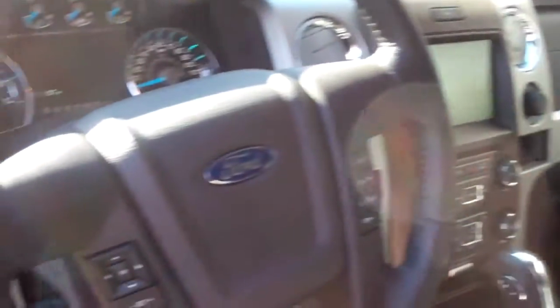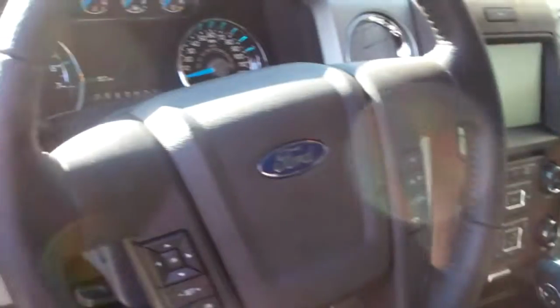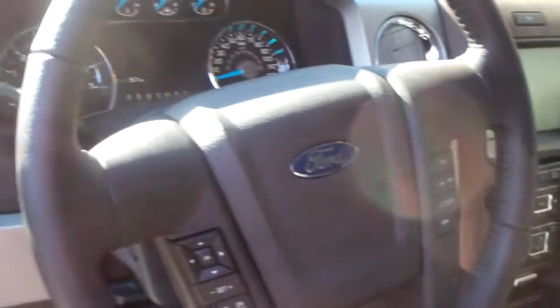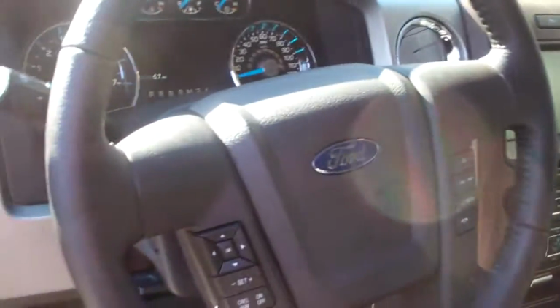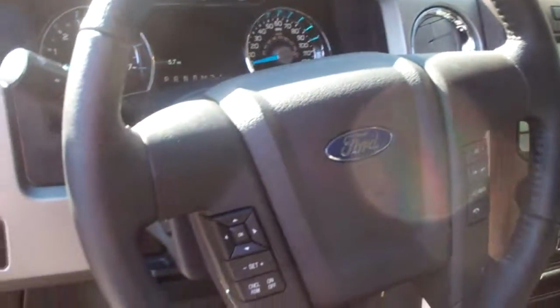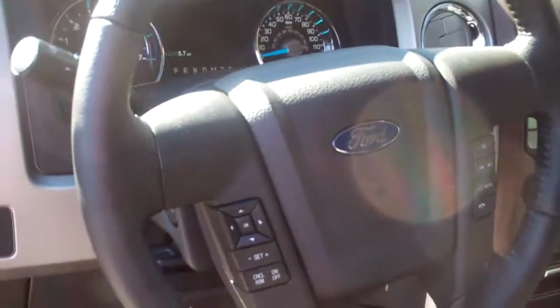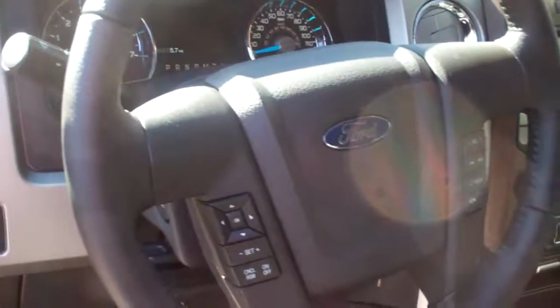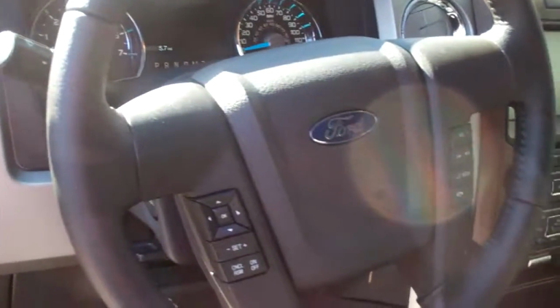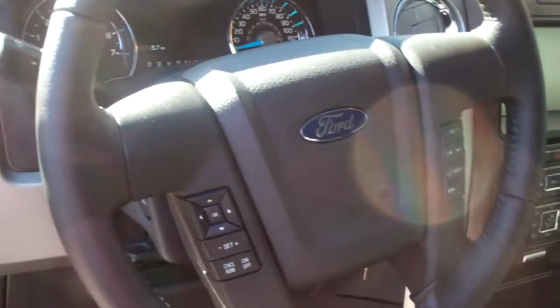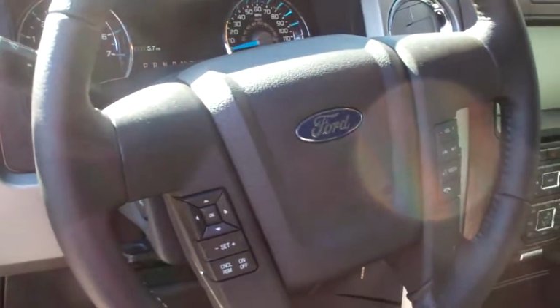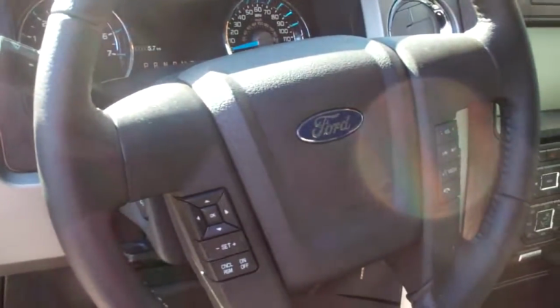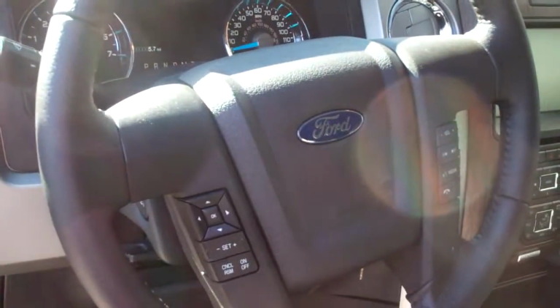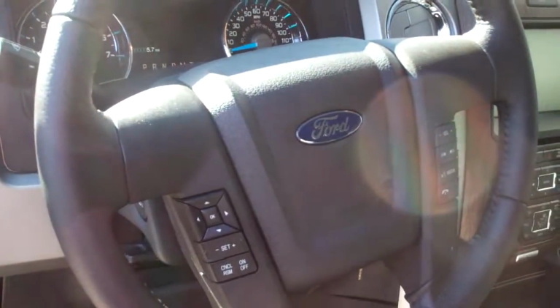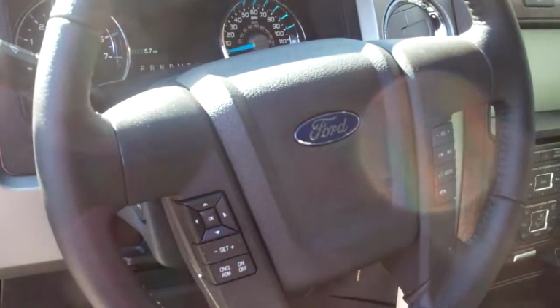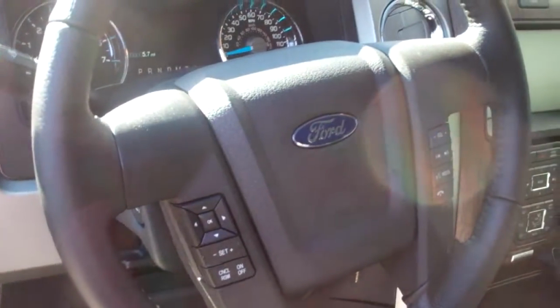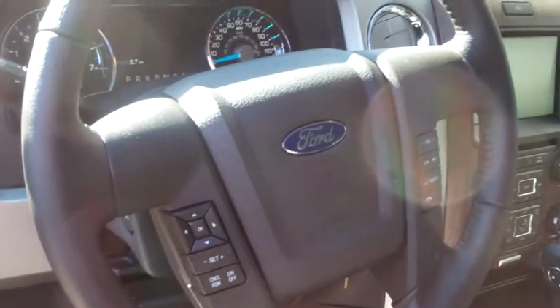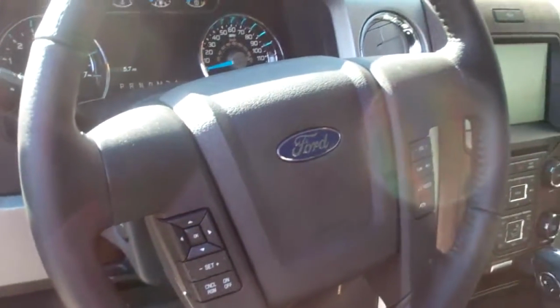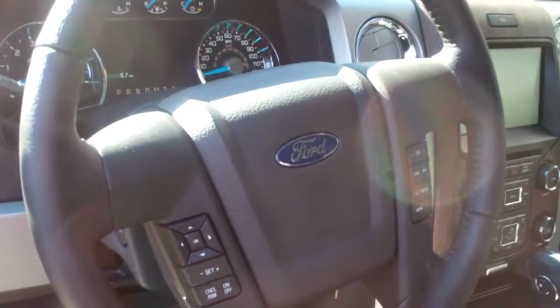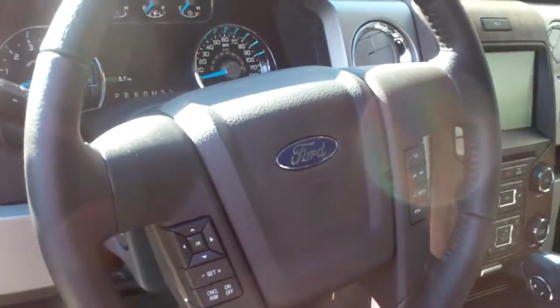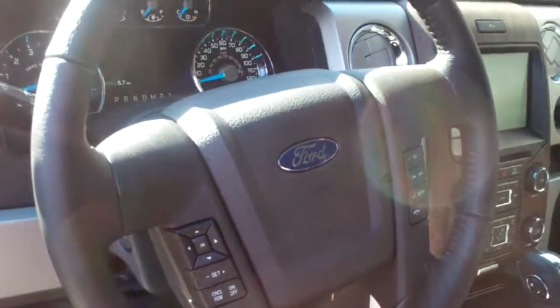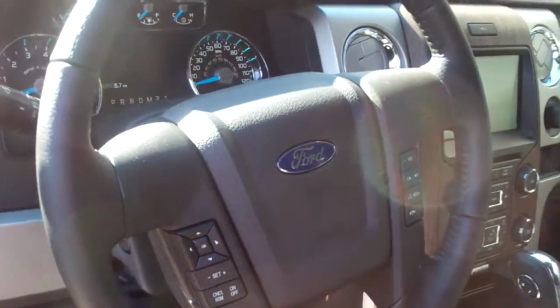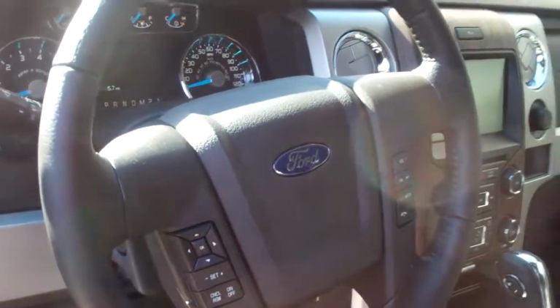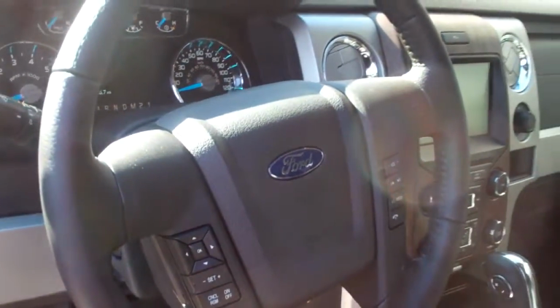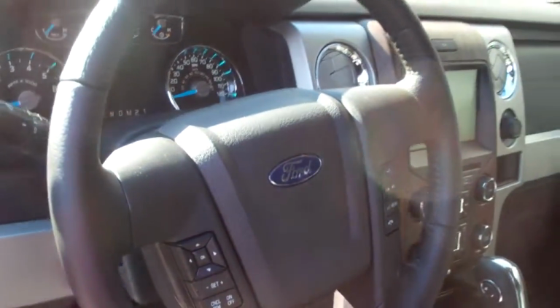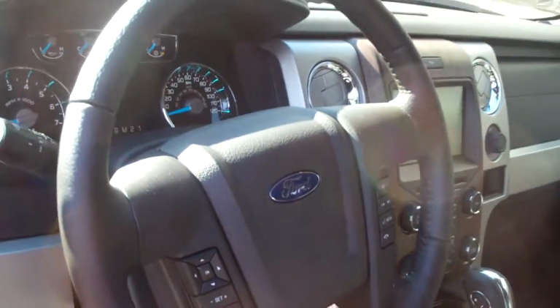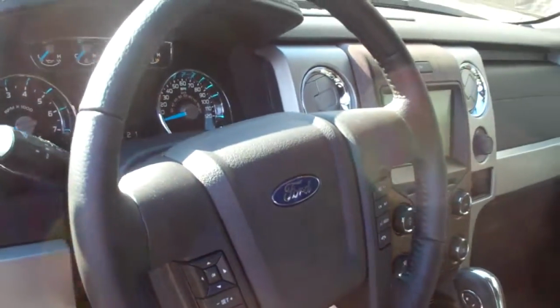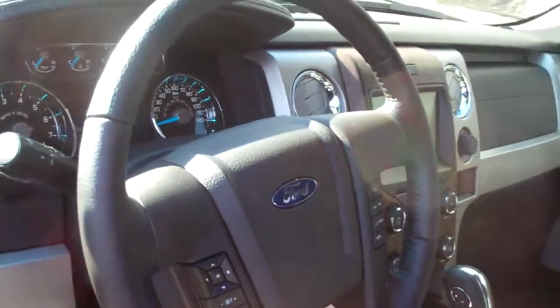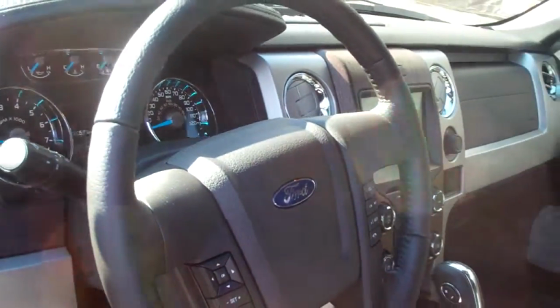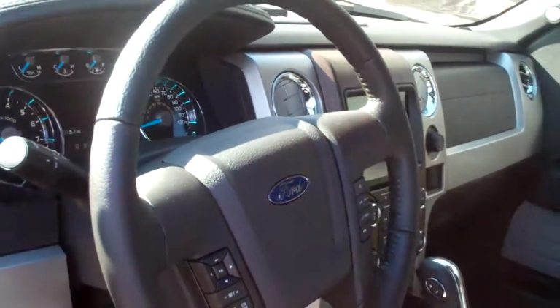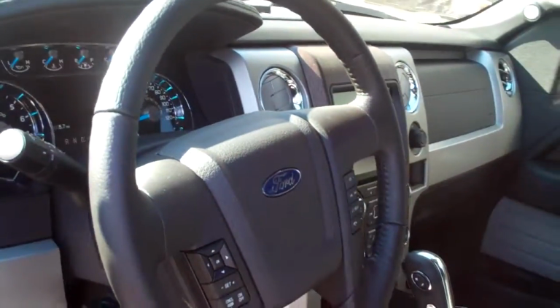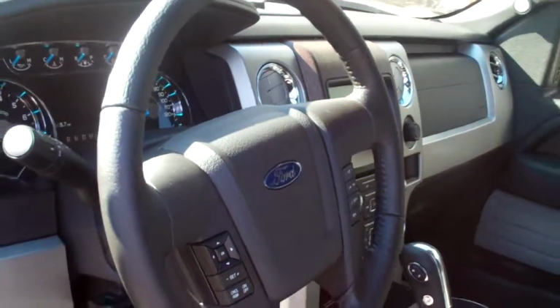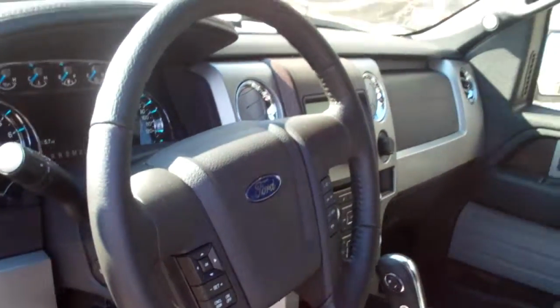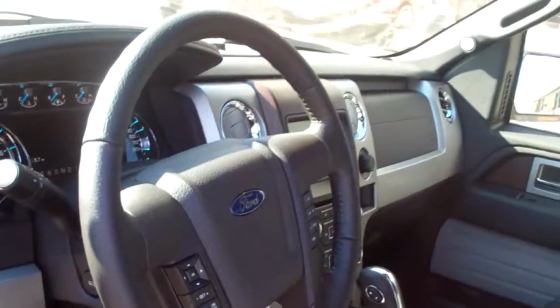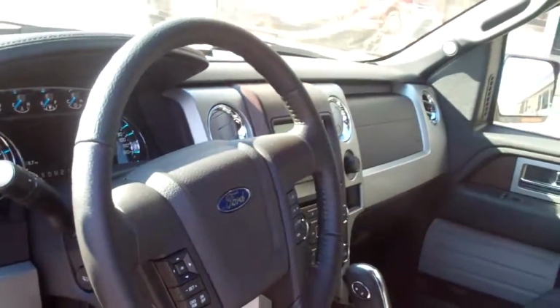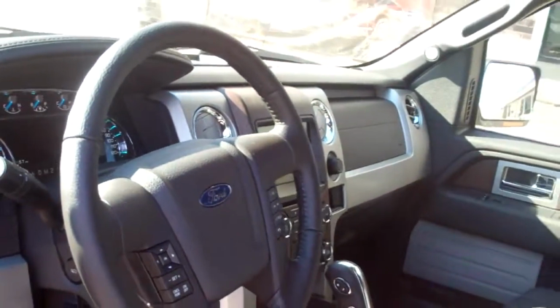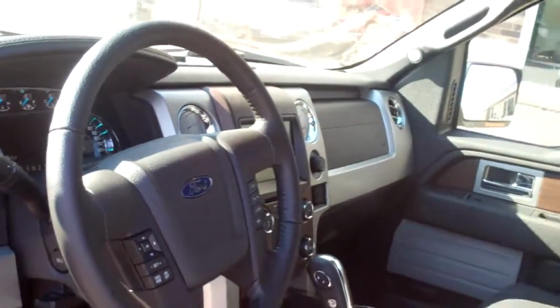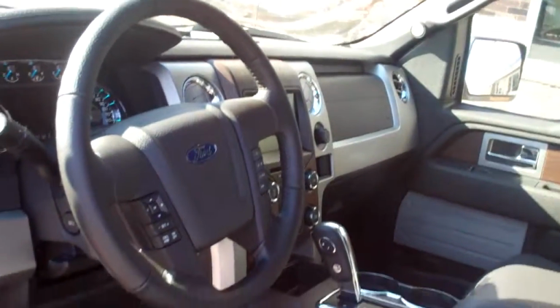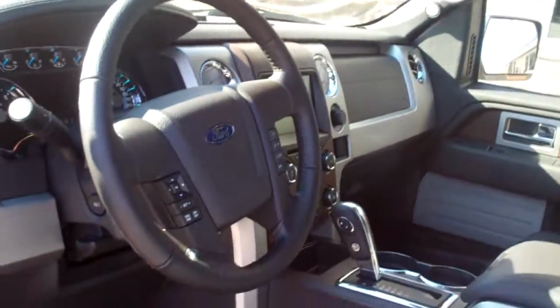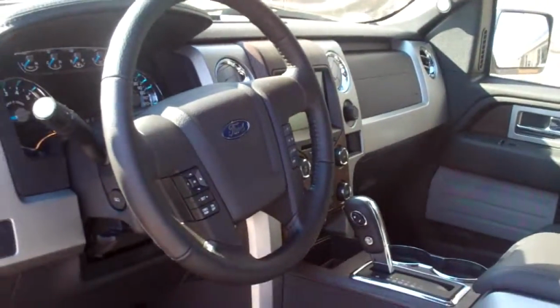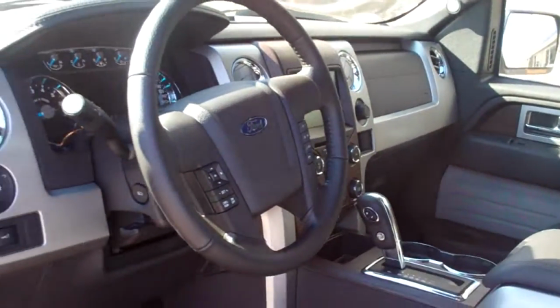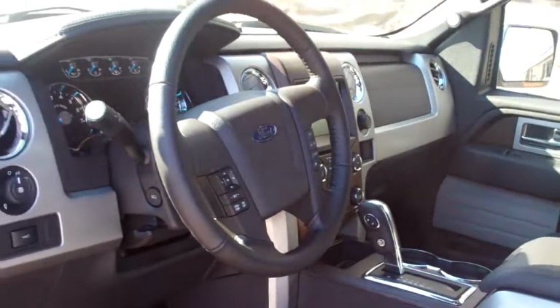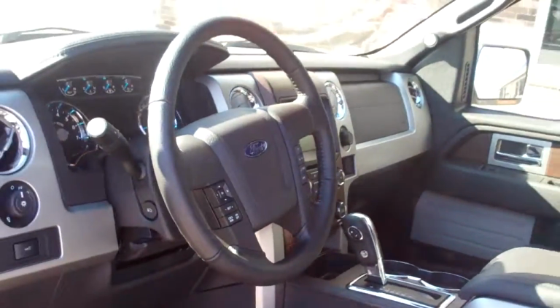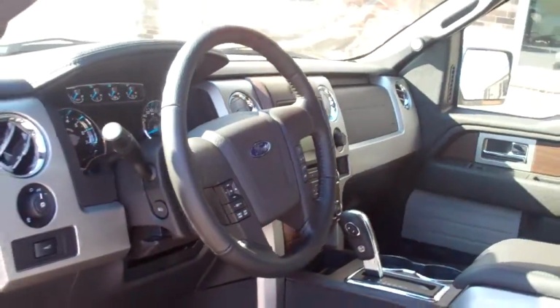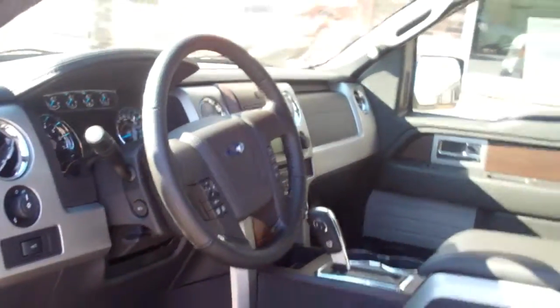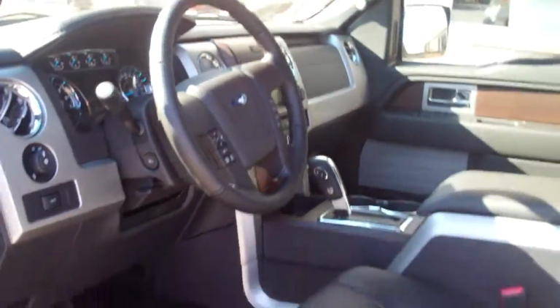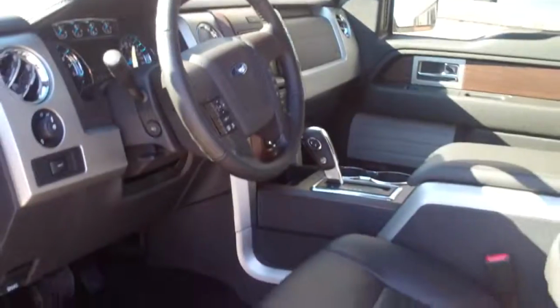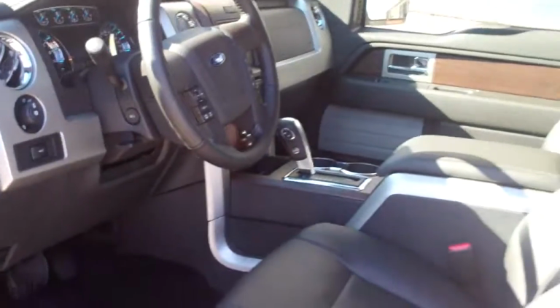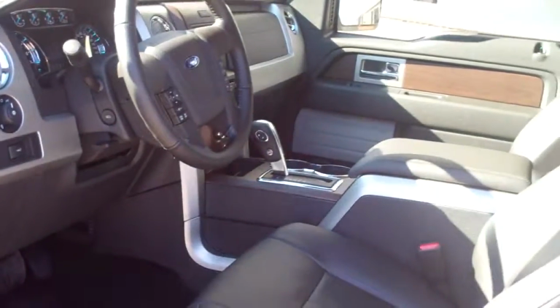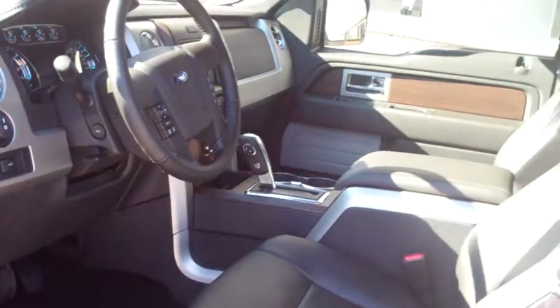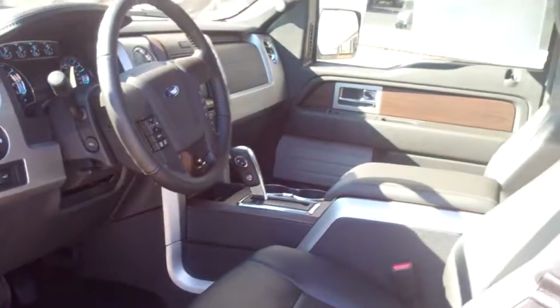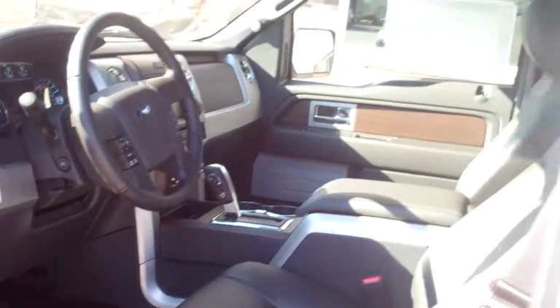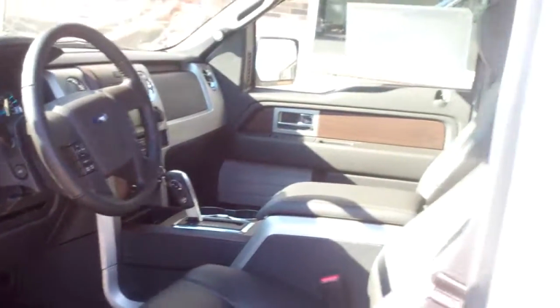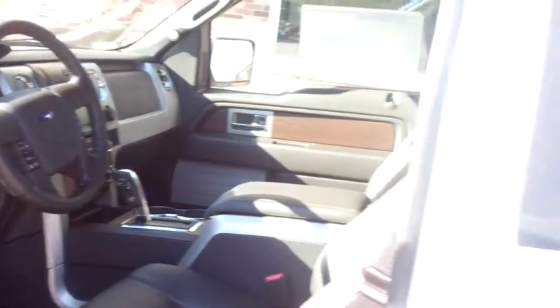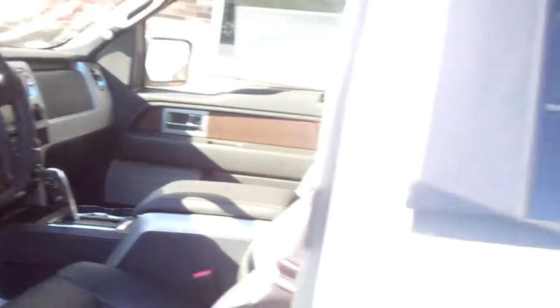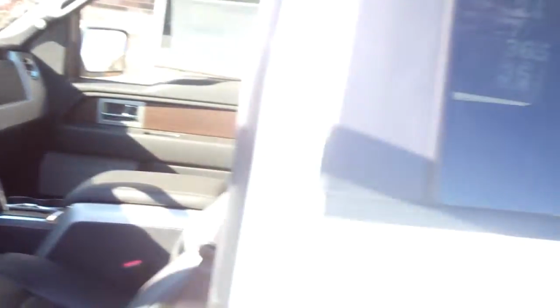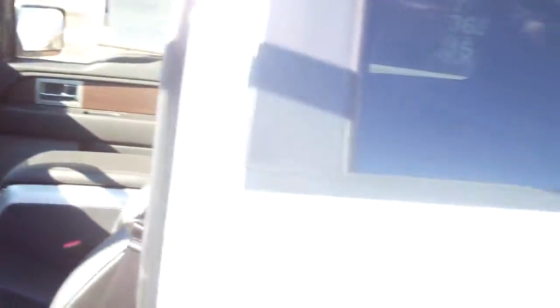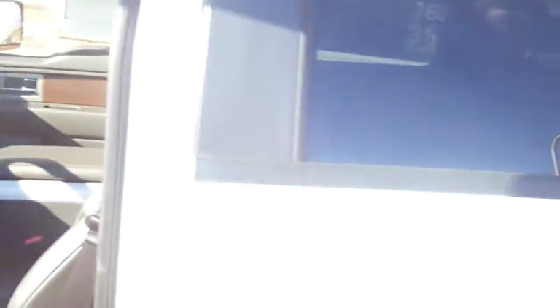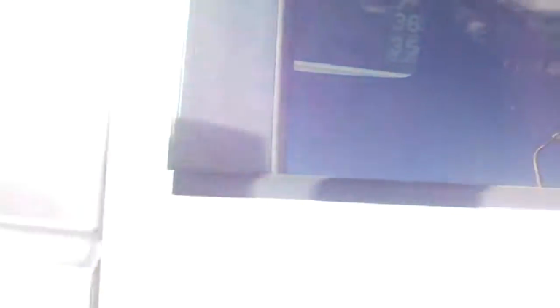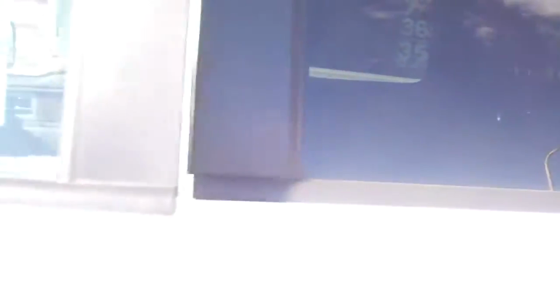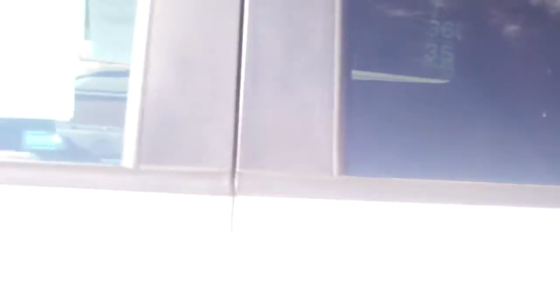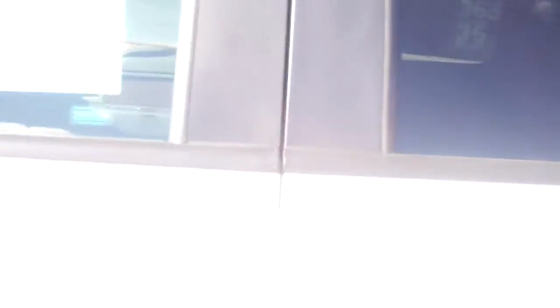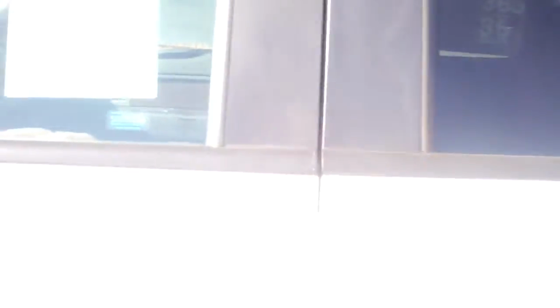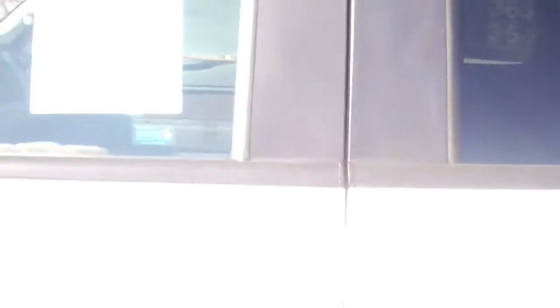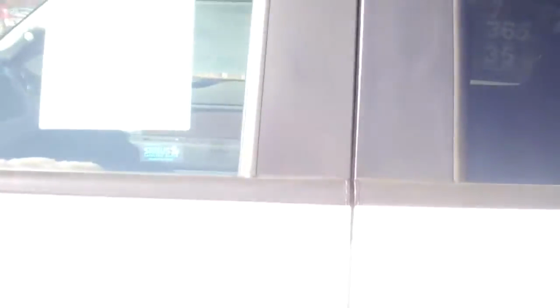This vehicle is also Bluetooth ready, so you can hook your cell phone up to the vehicle and use it hands free while you are driving.